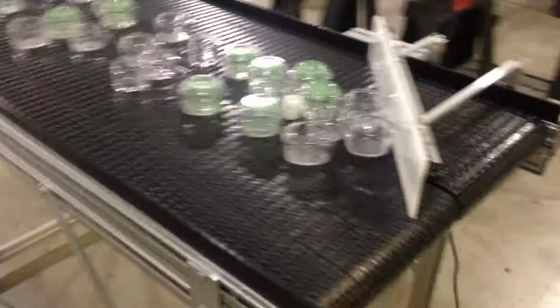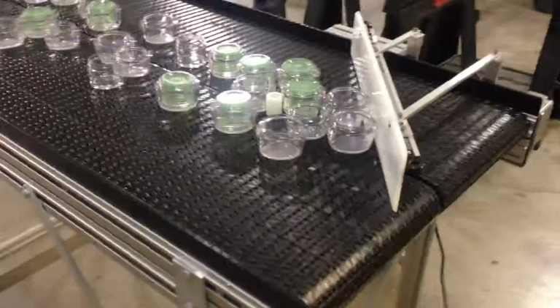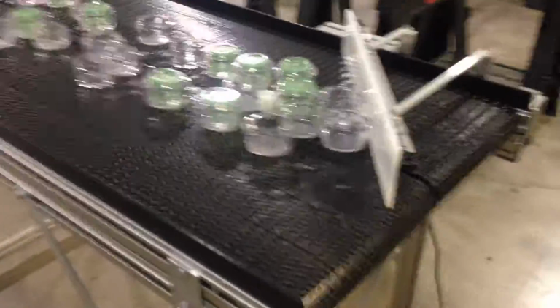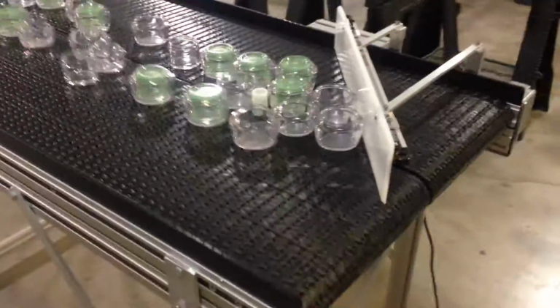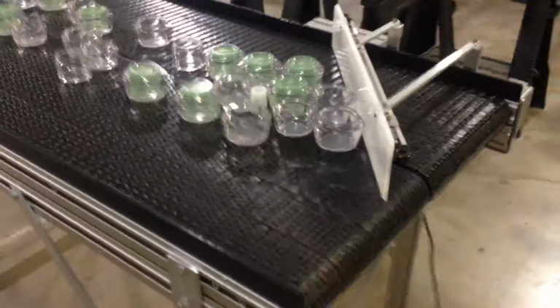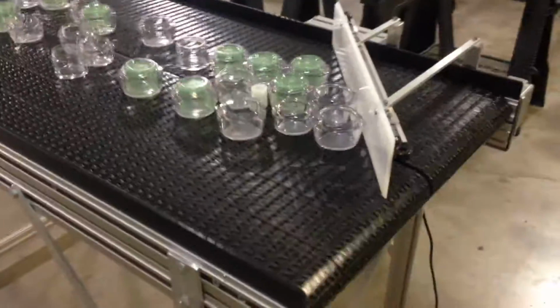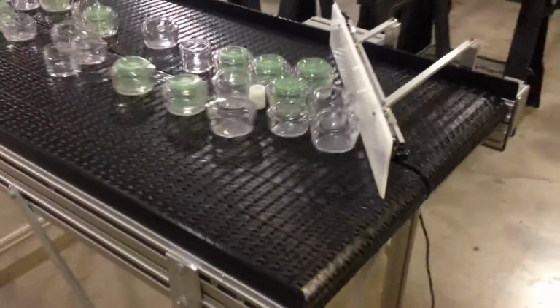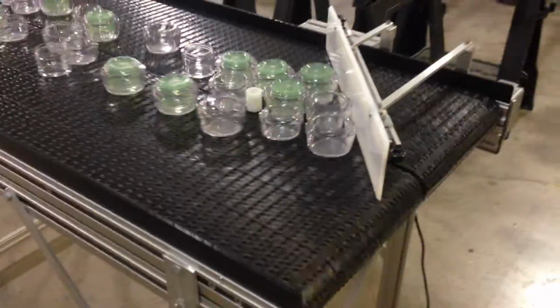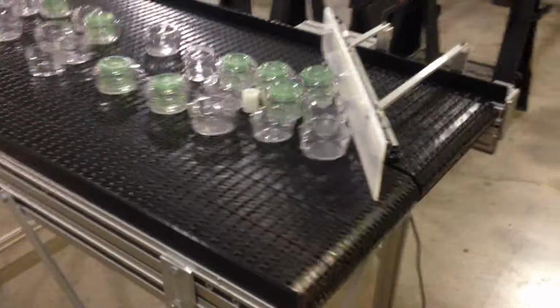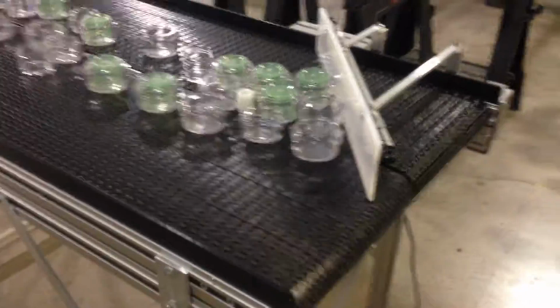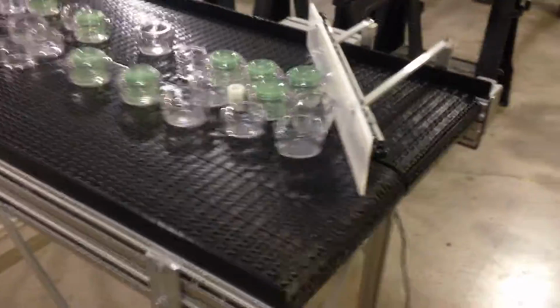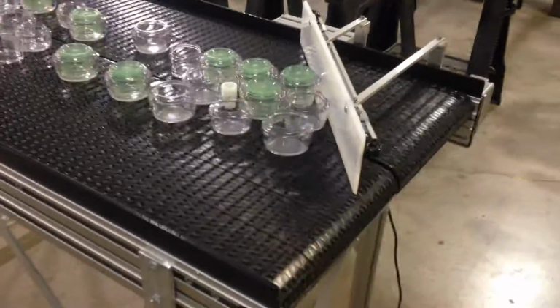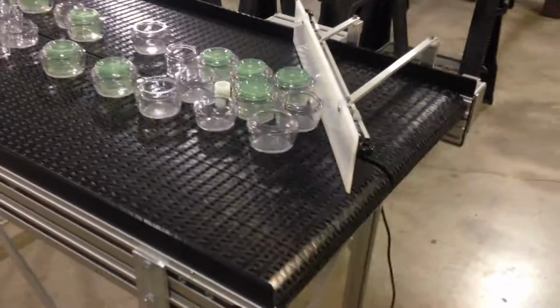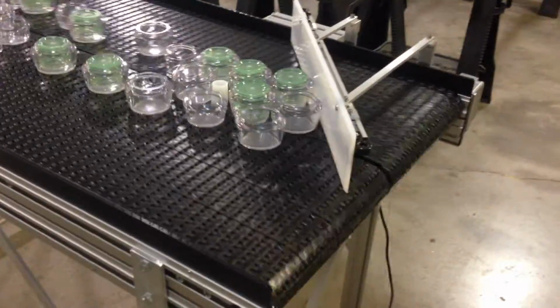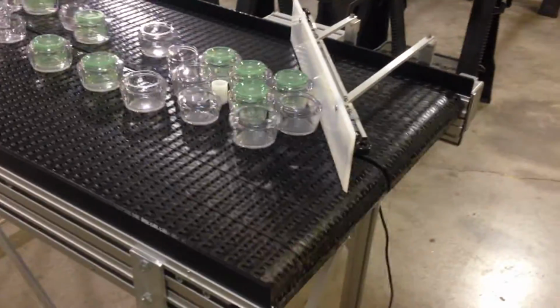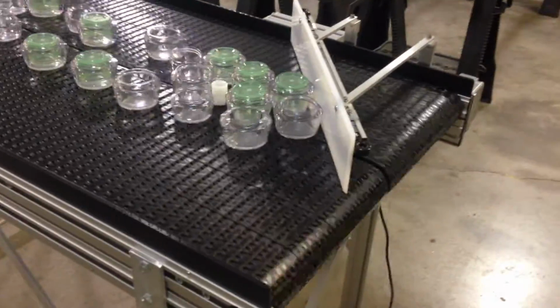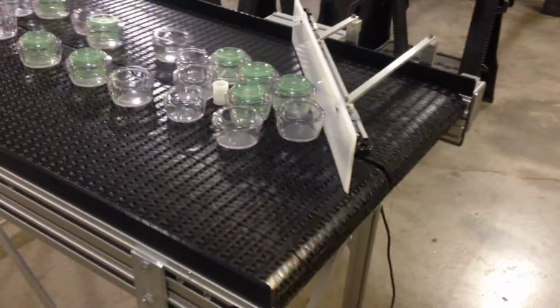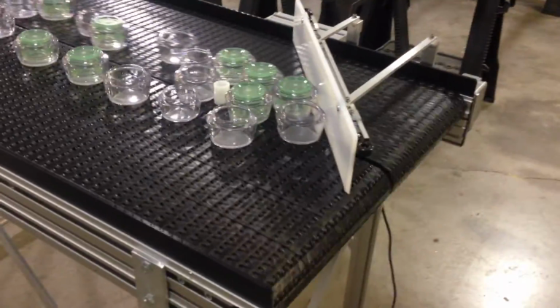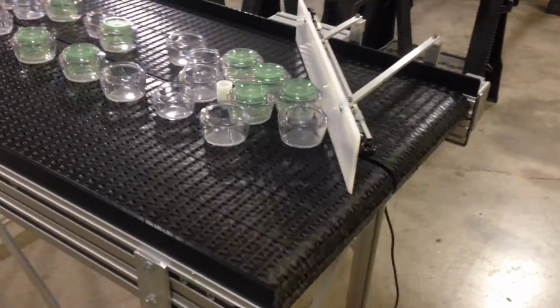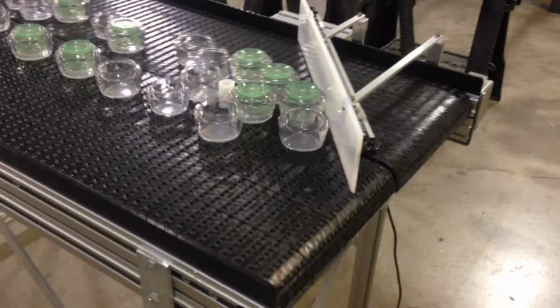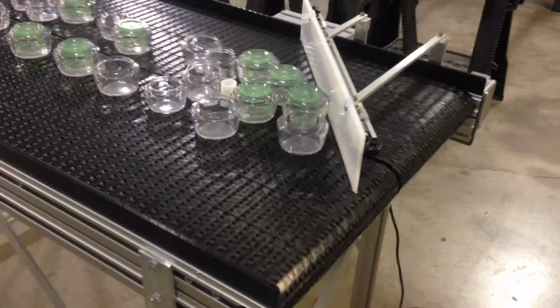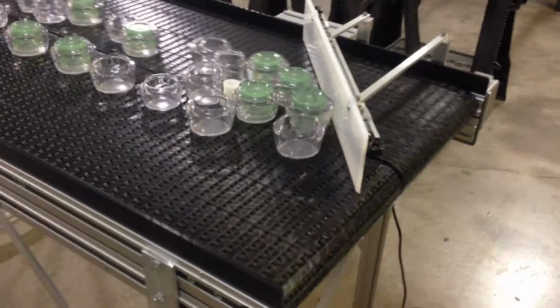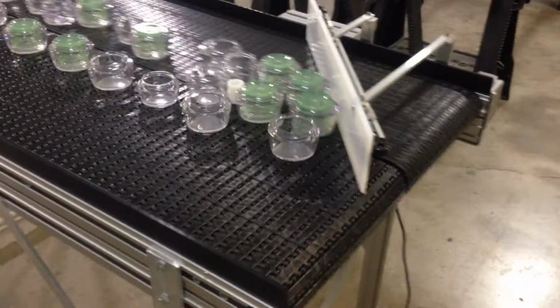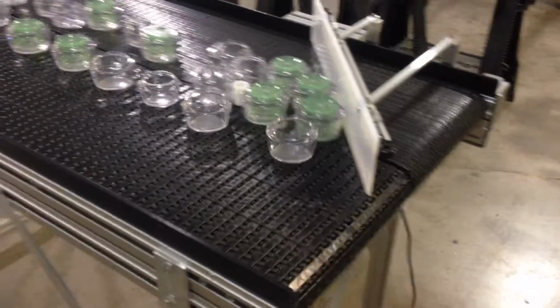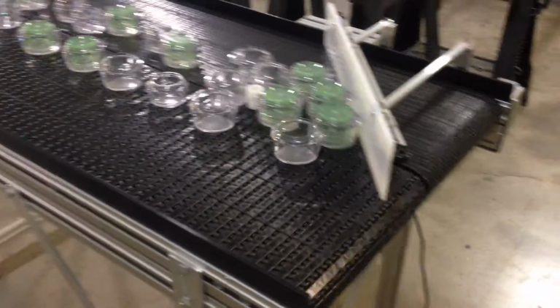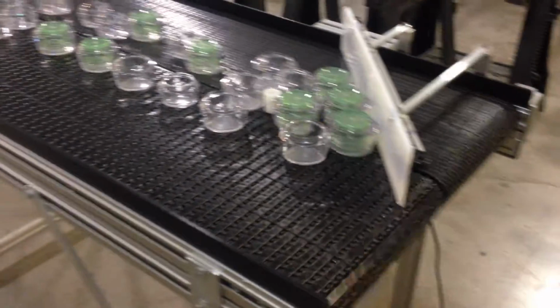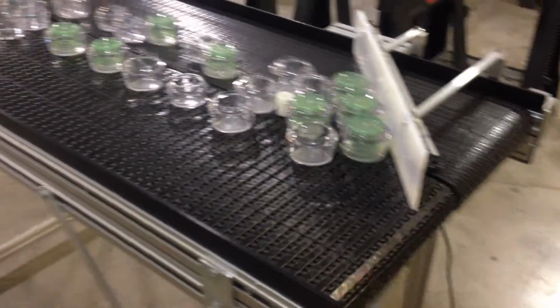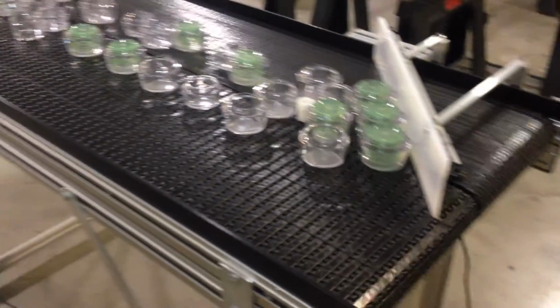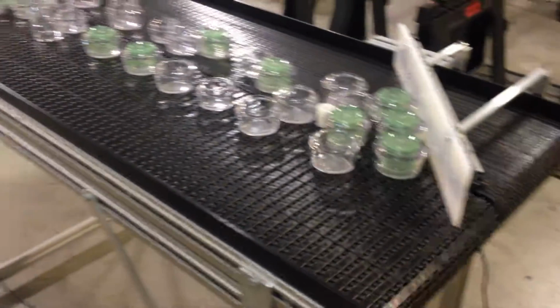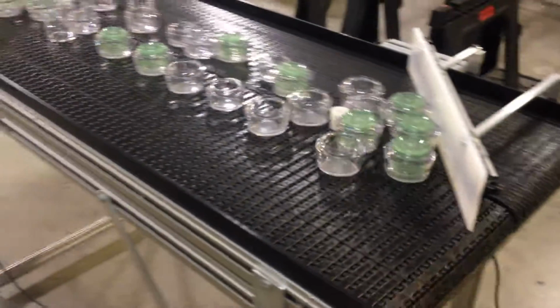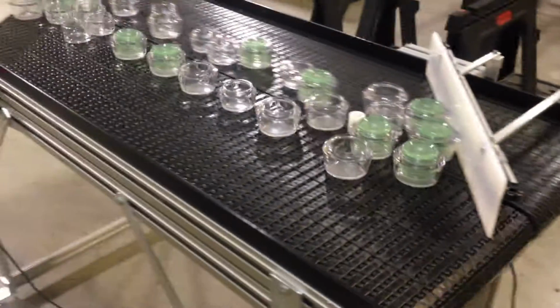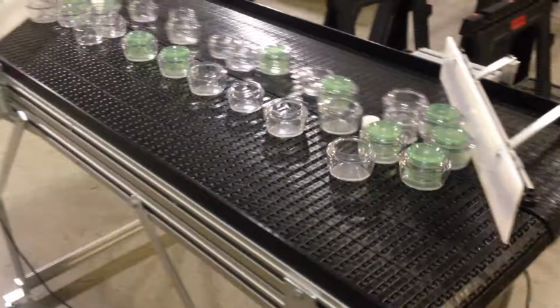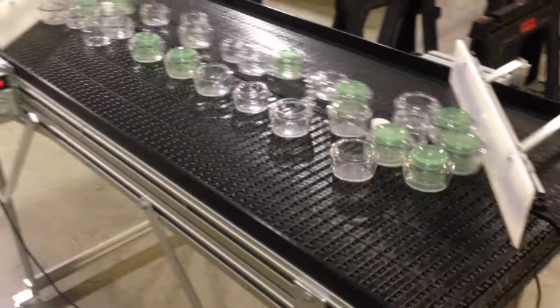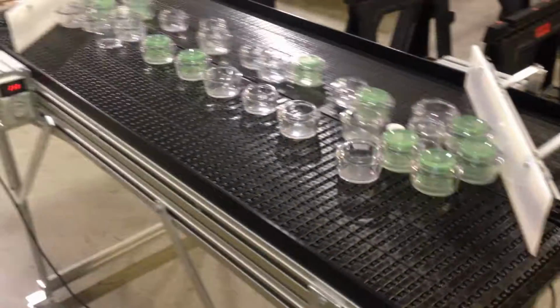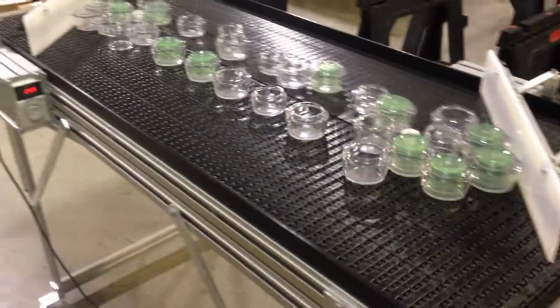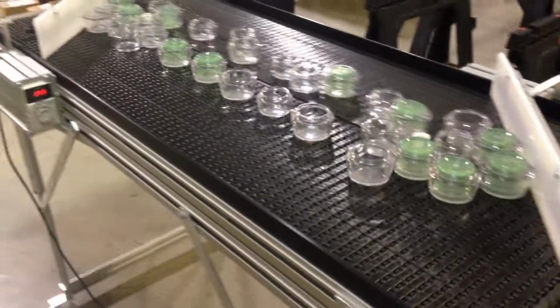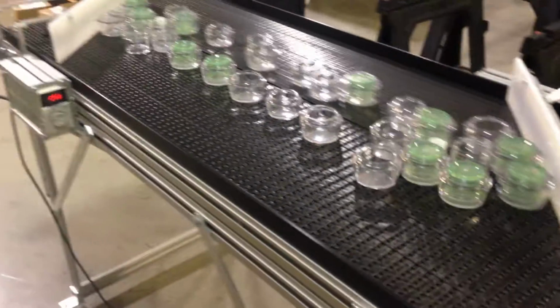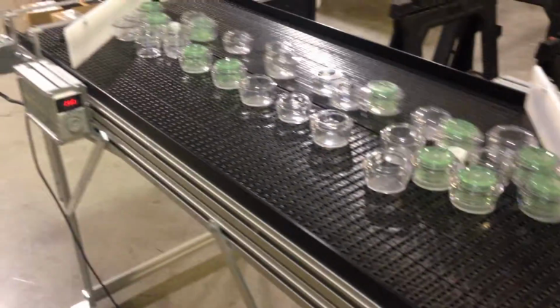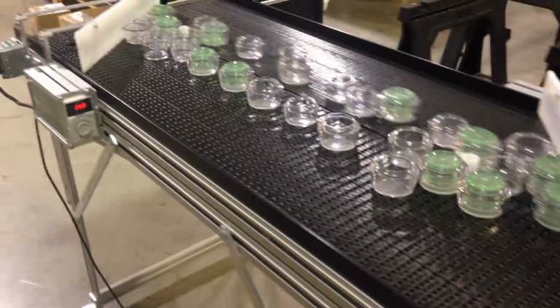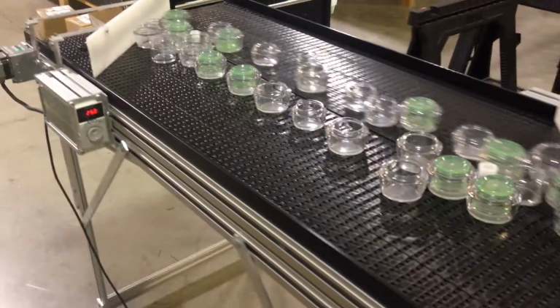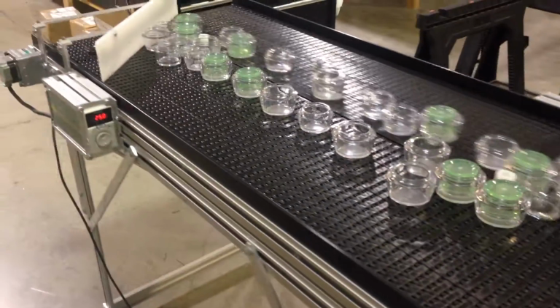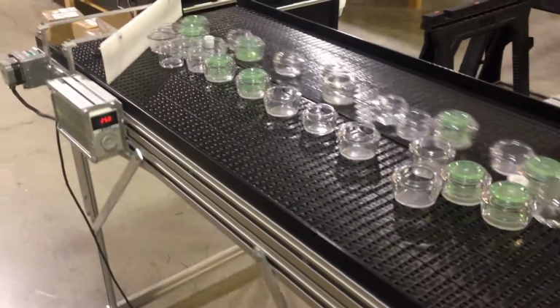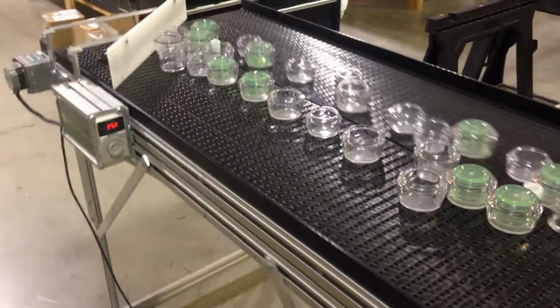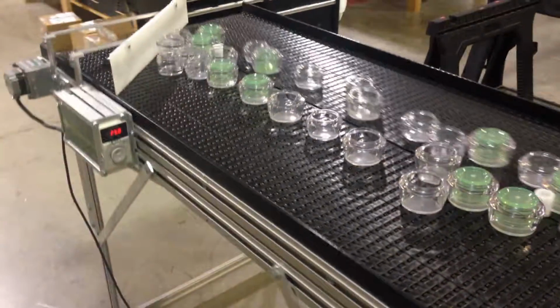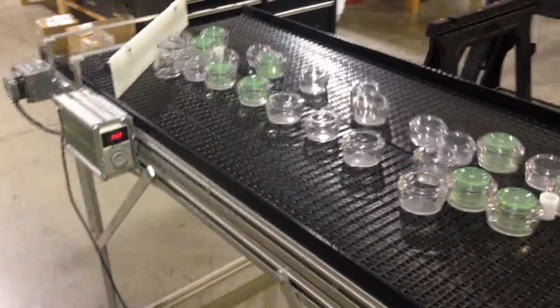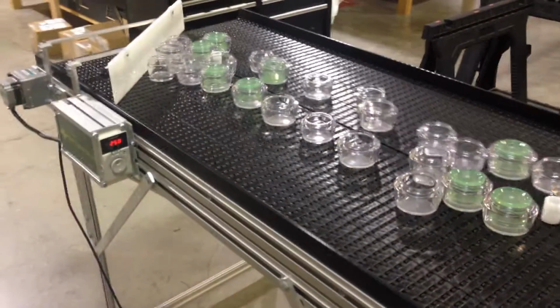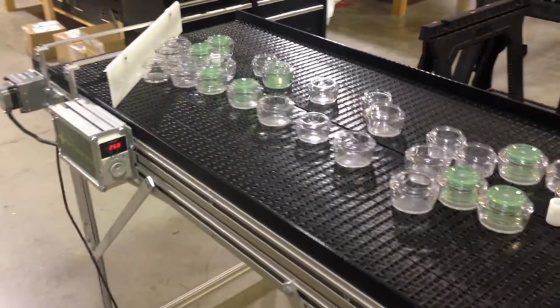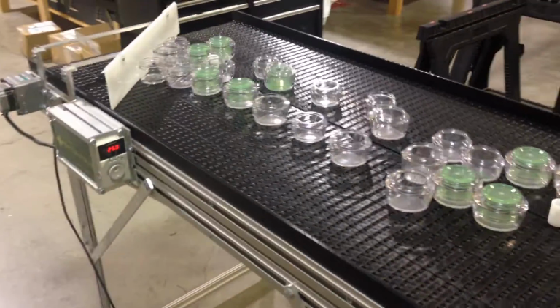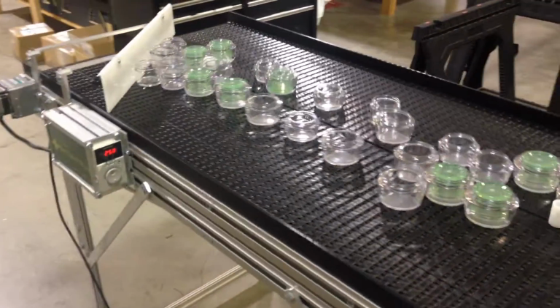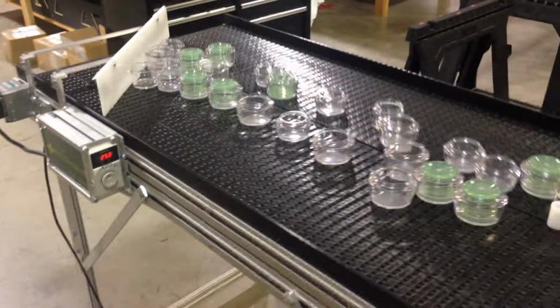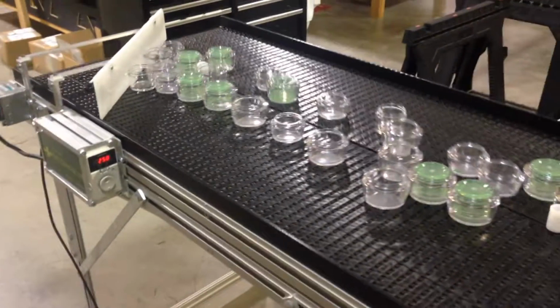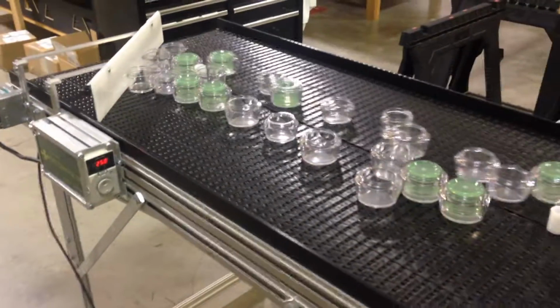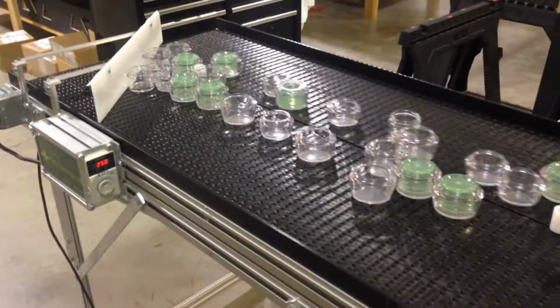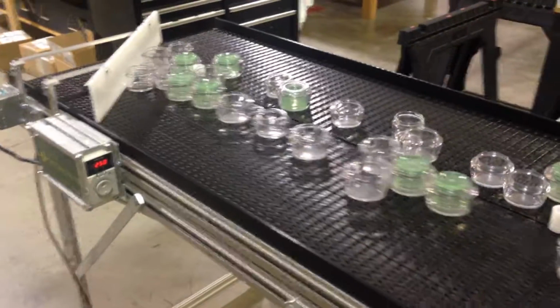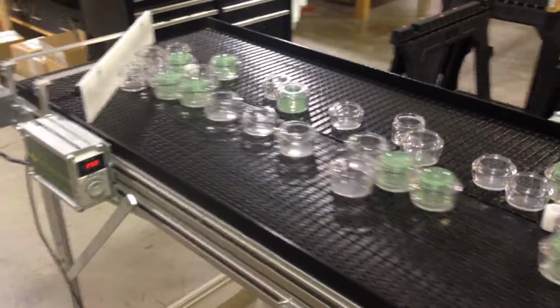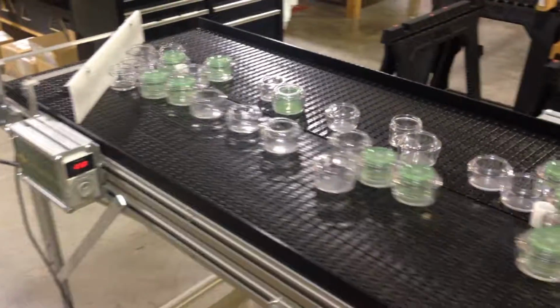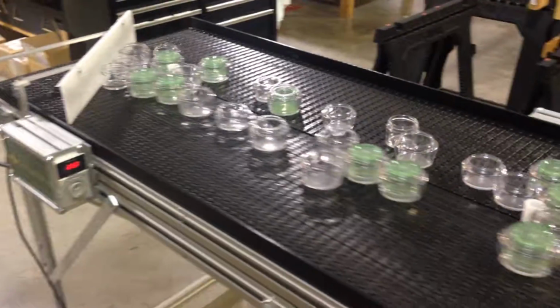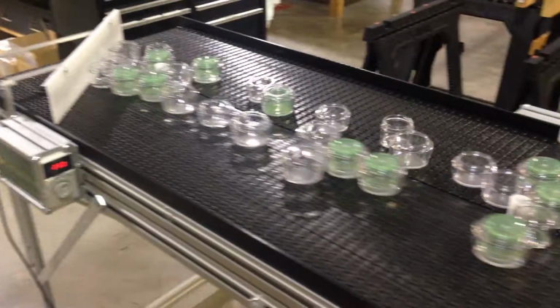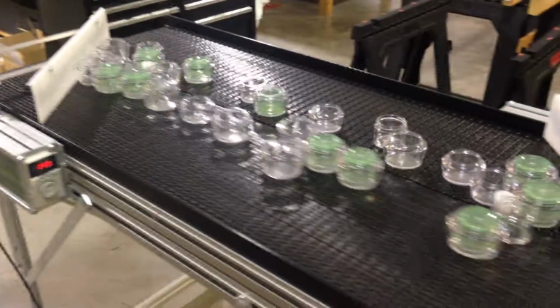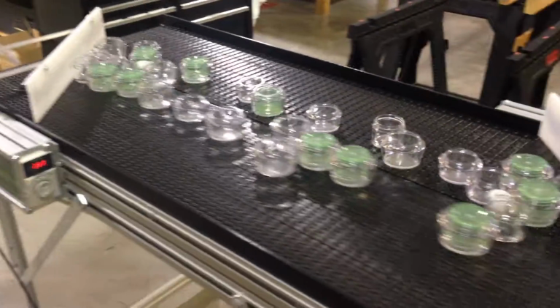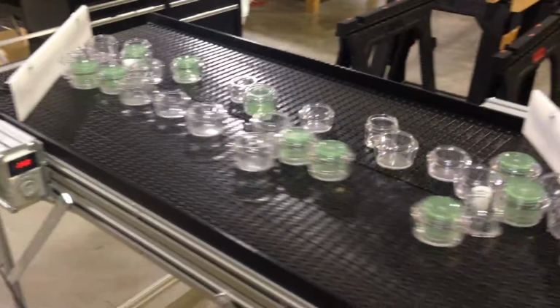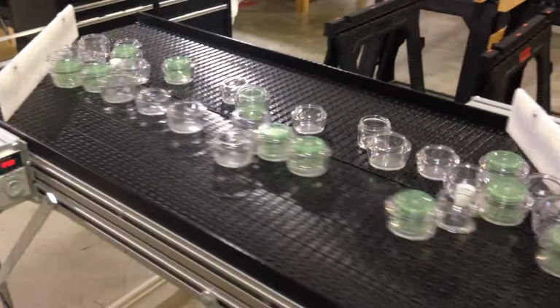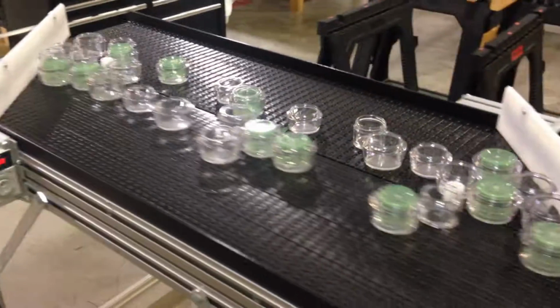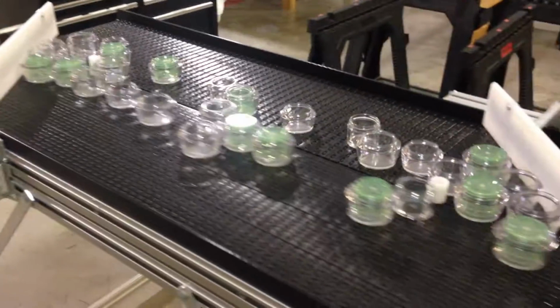Right now we're doing a cosmetic jar on that one. These will just keep going — it's very quiet.